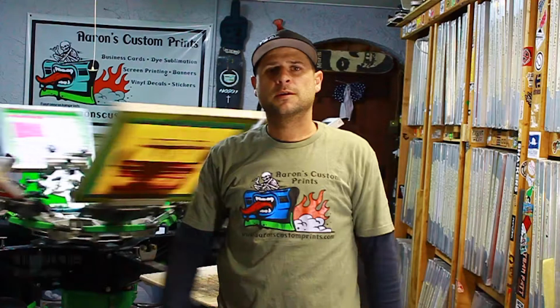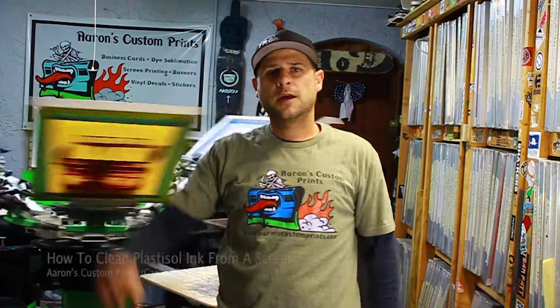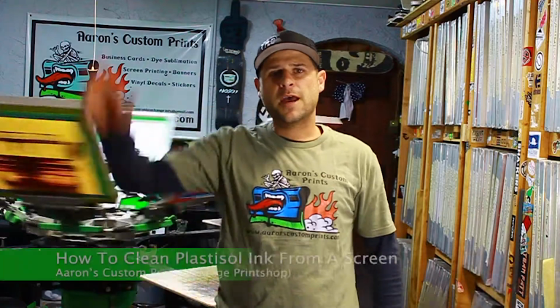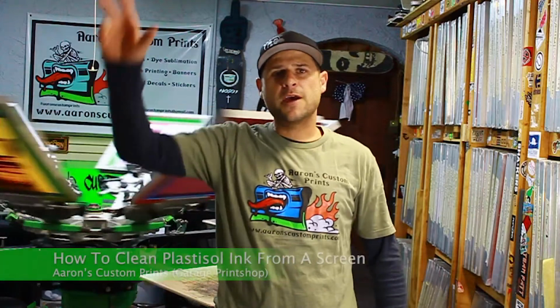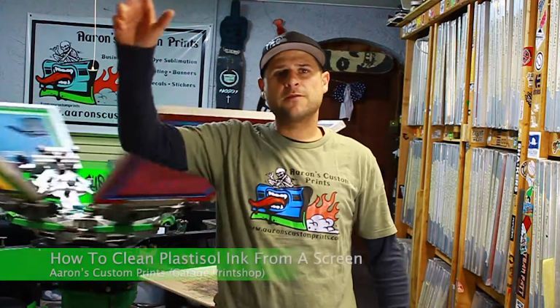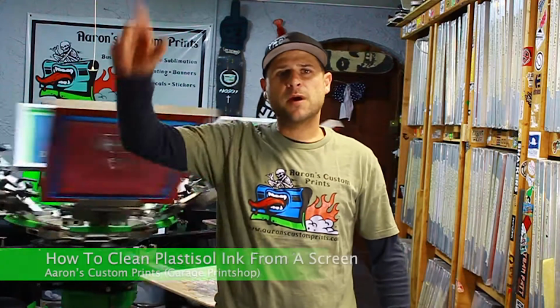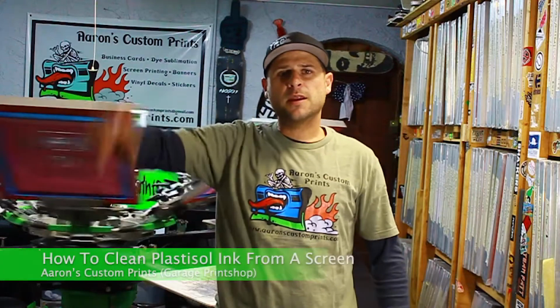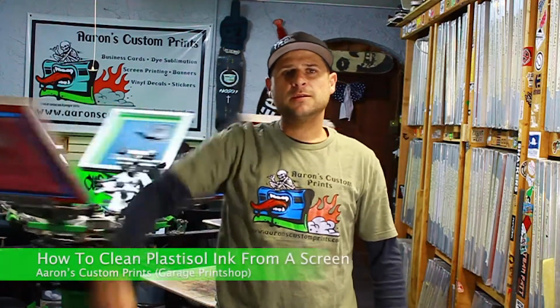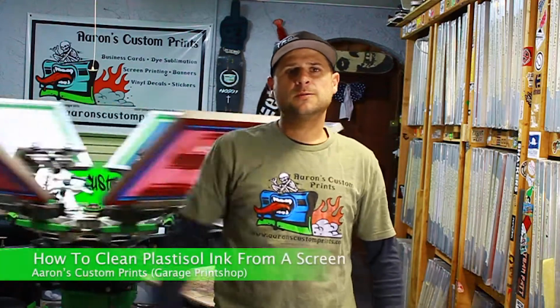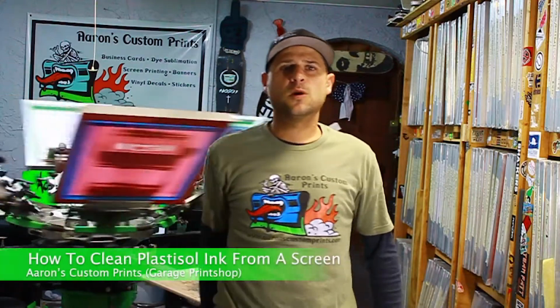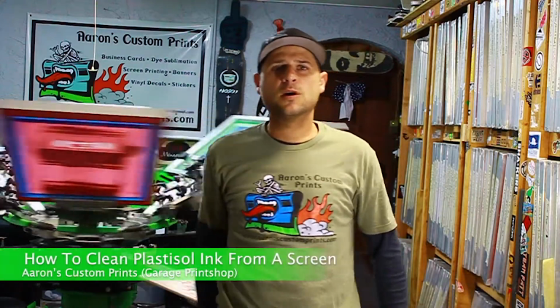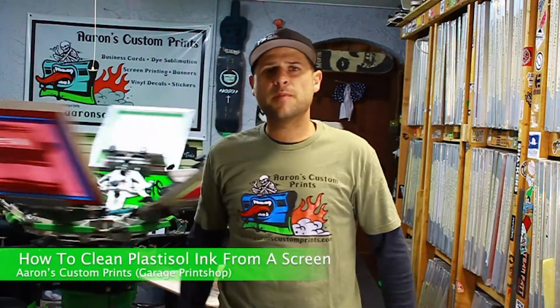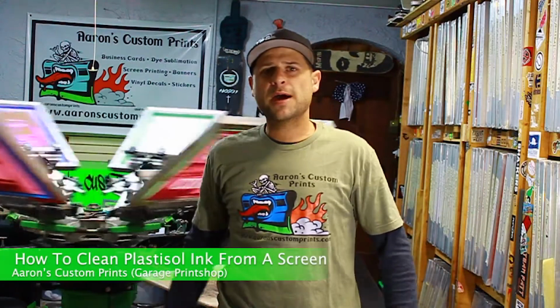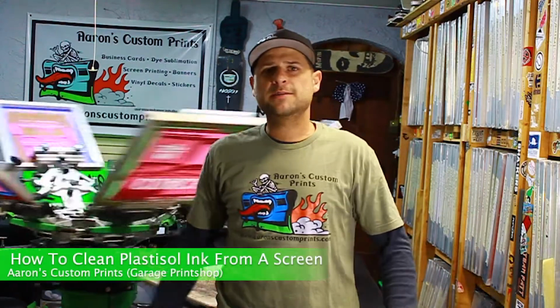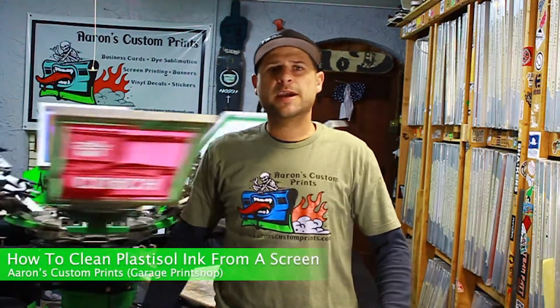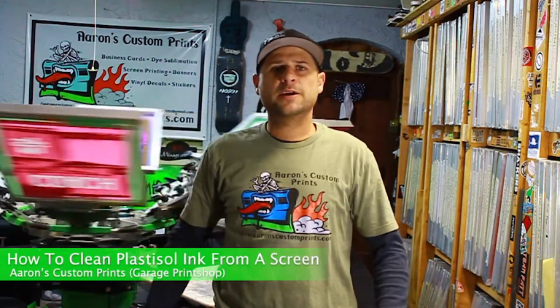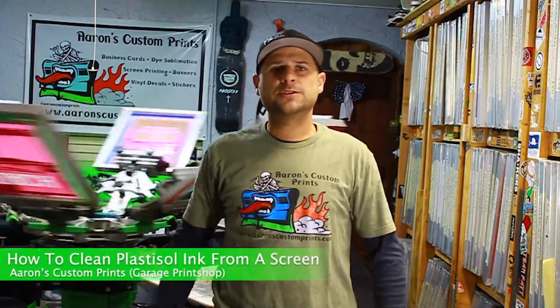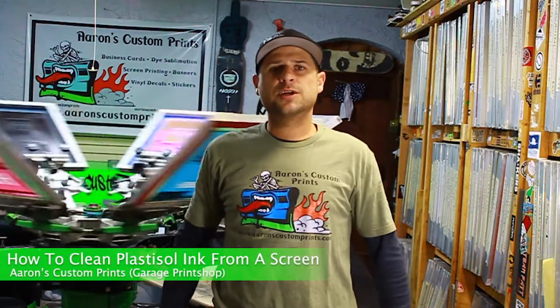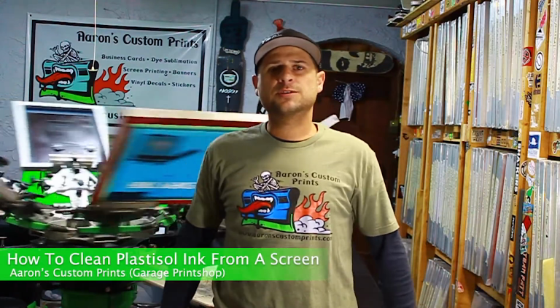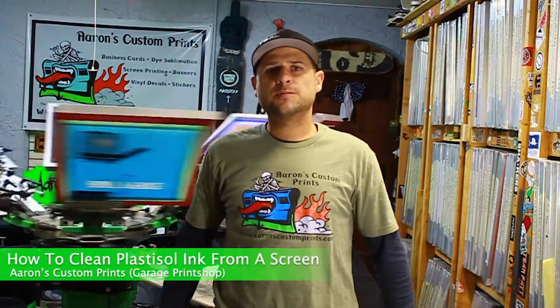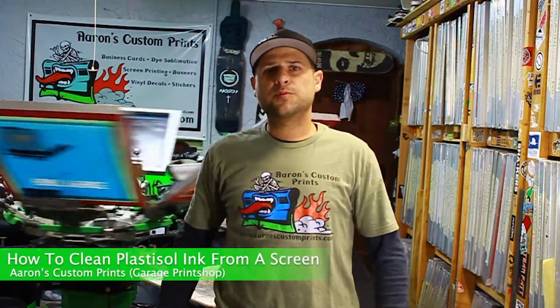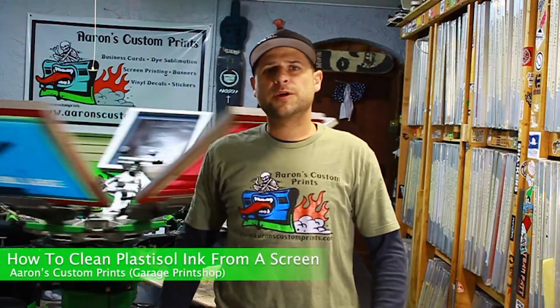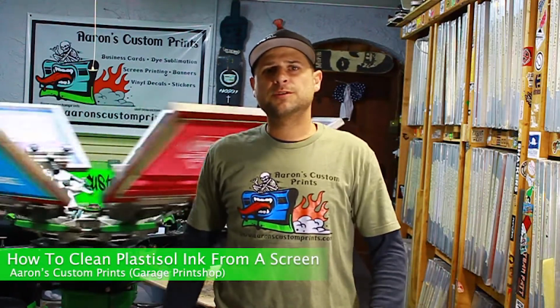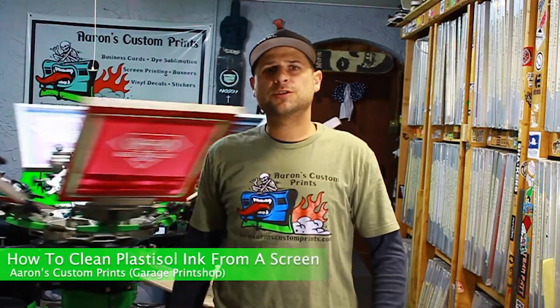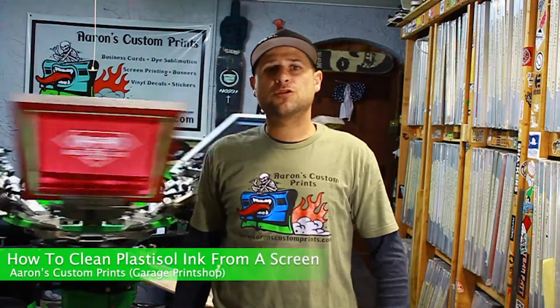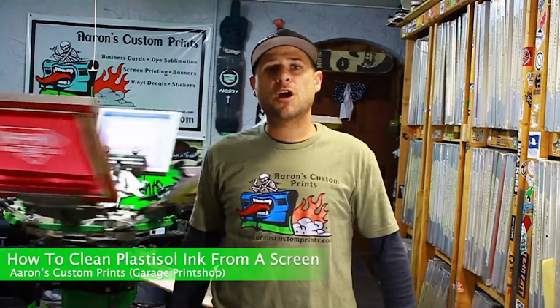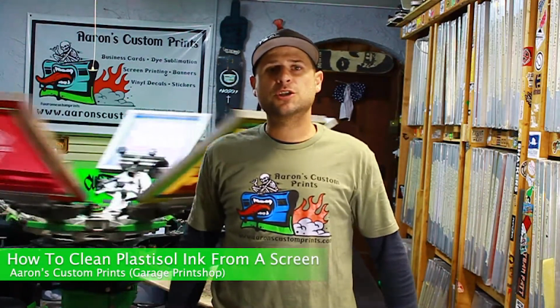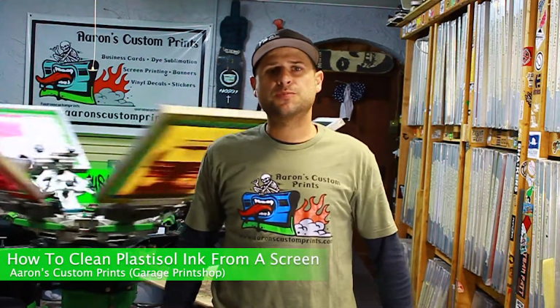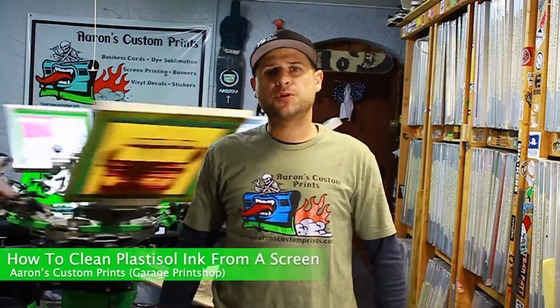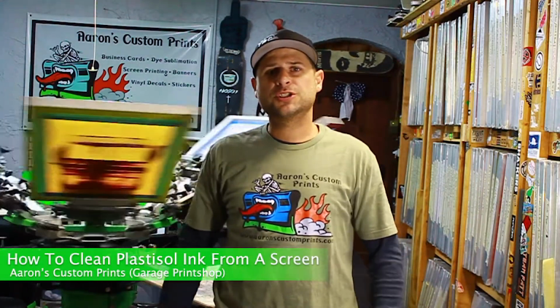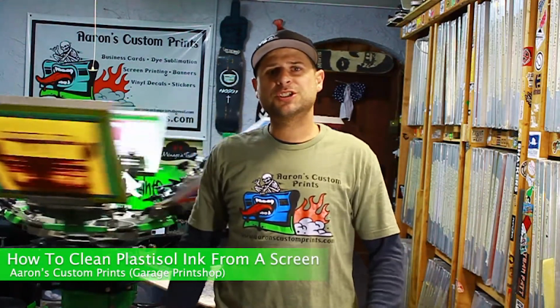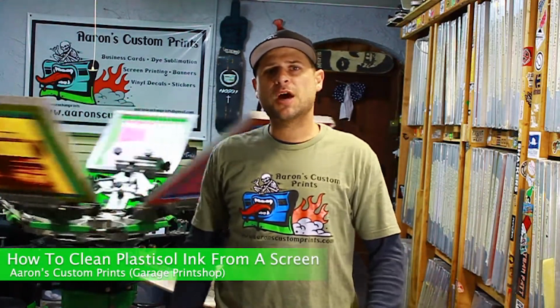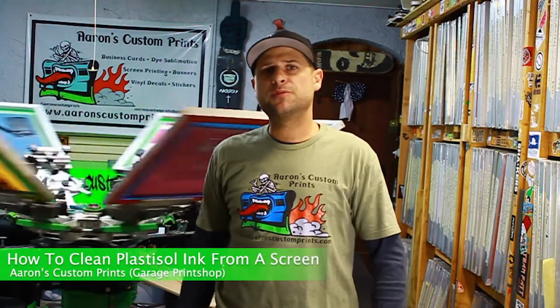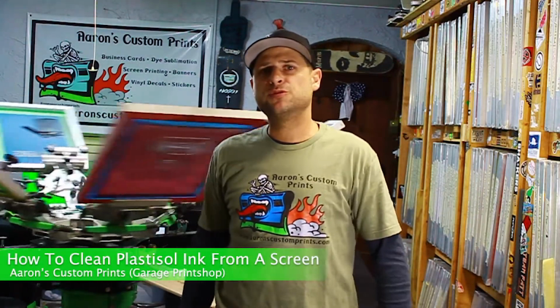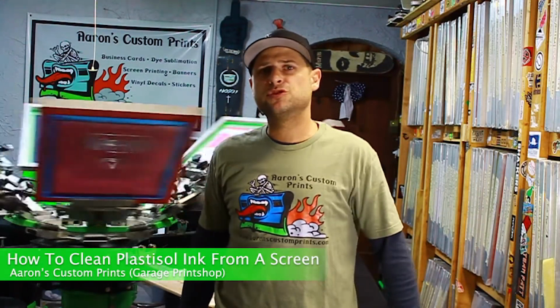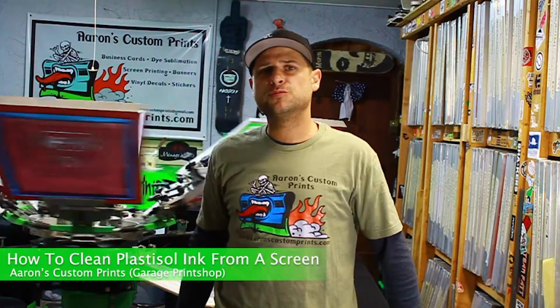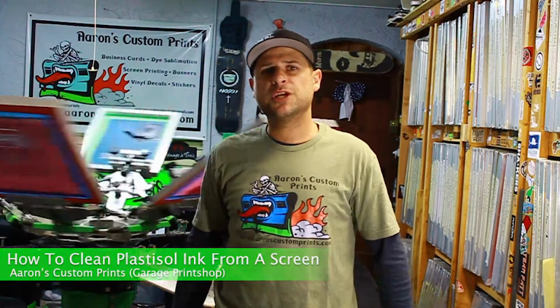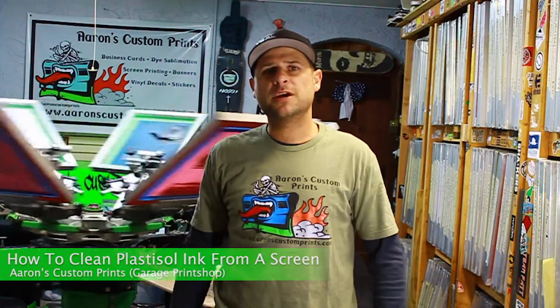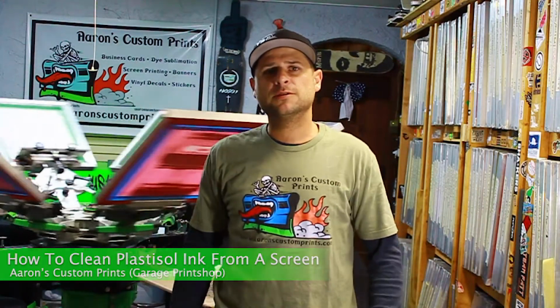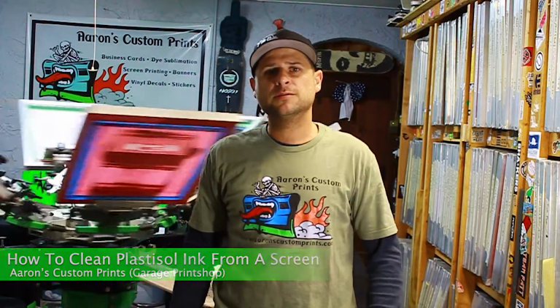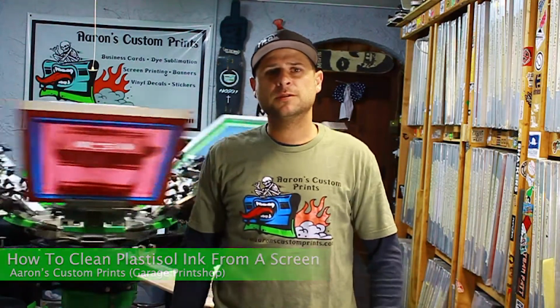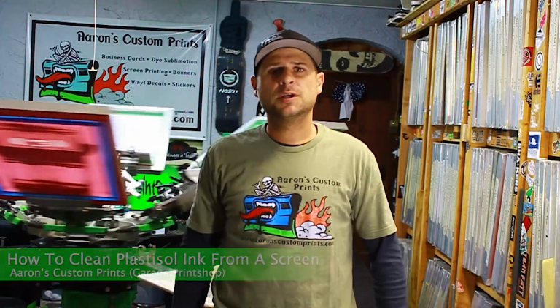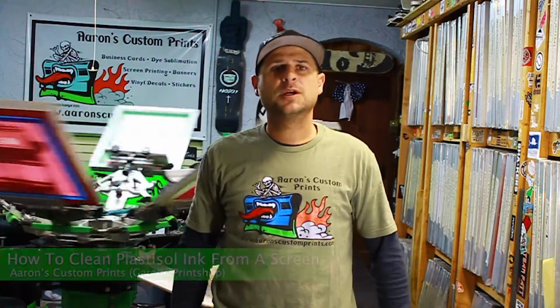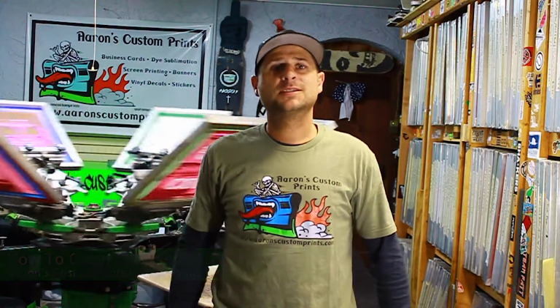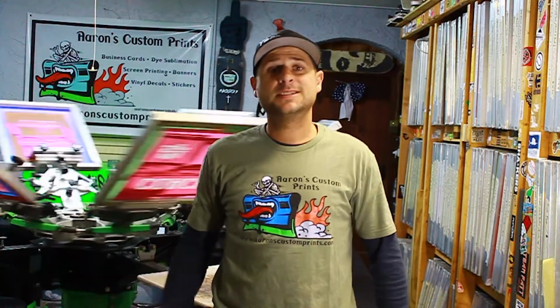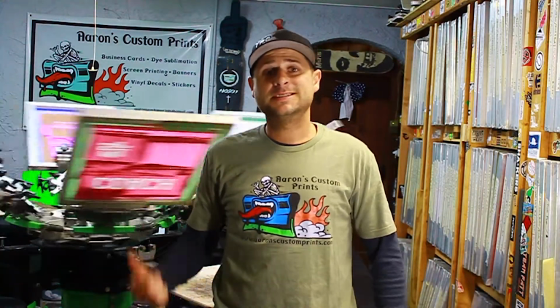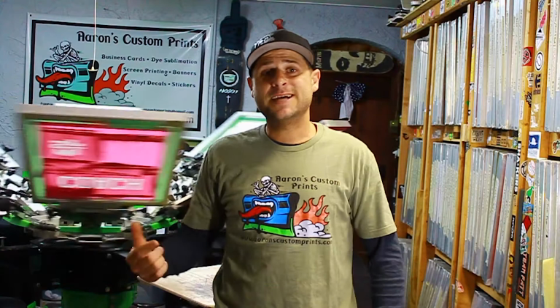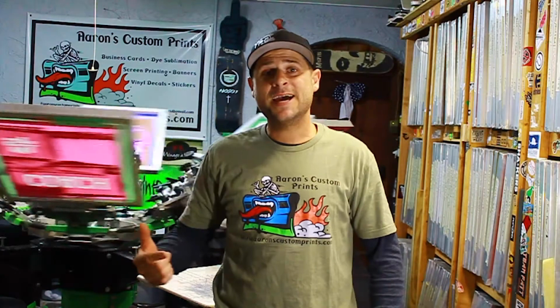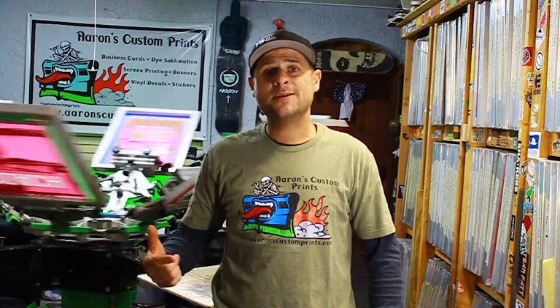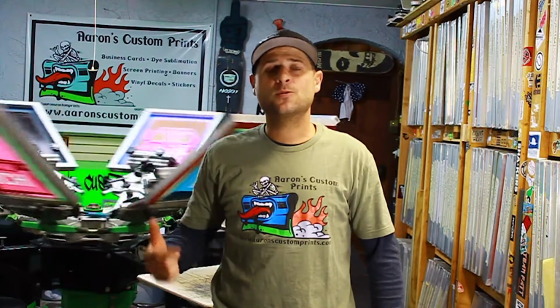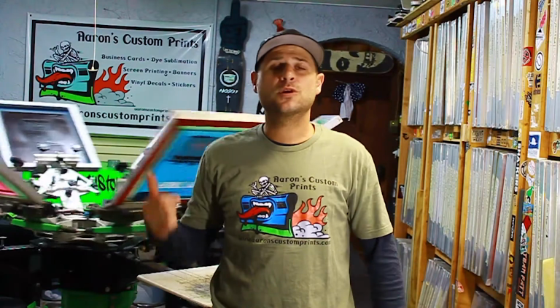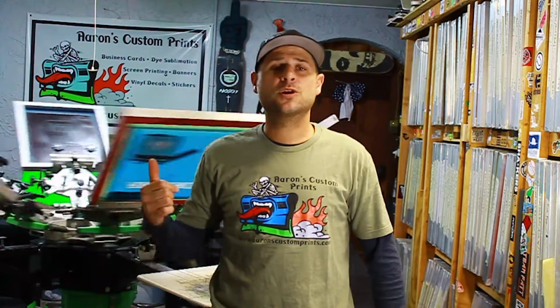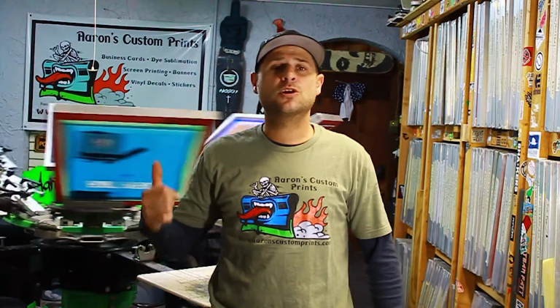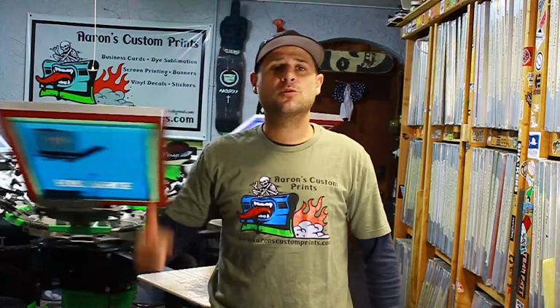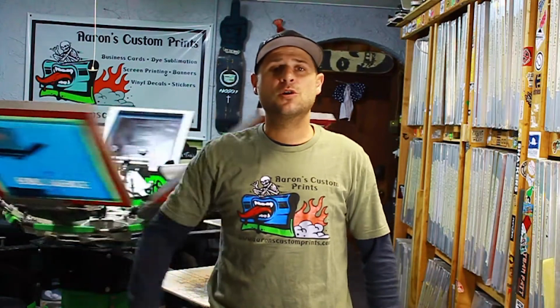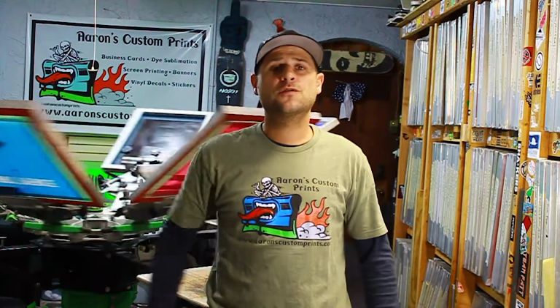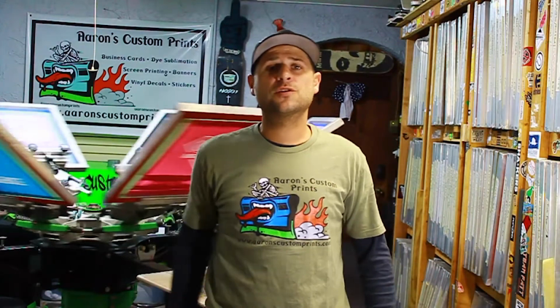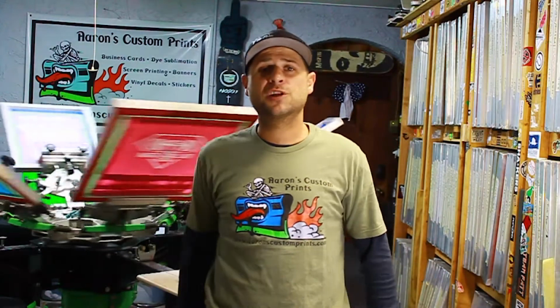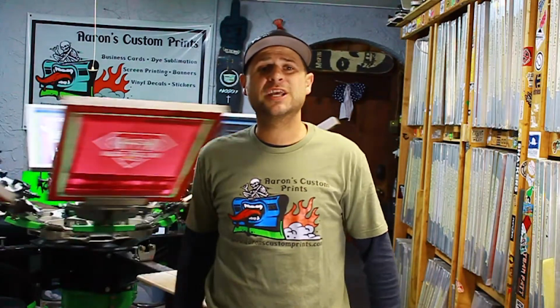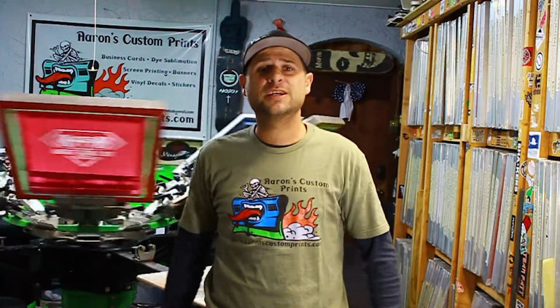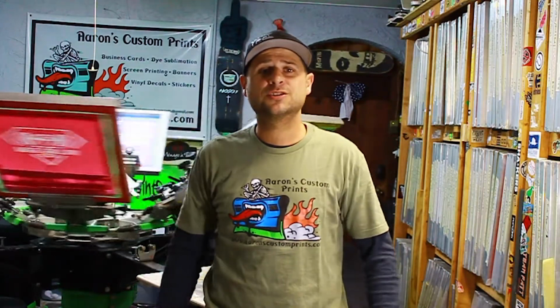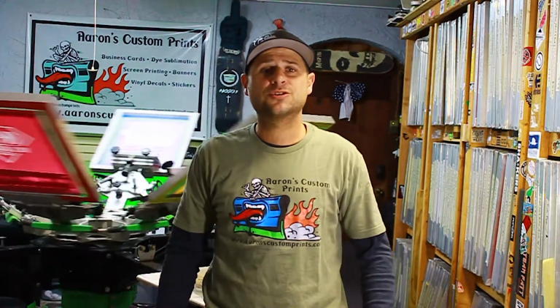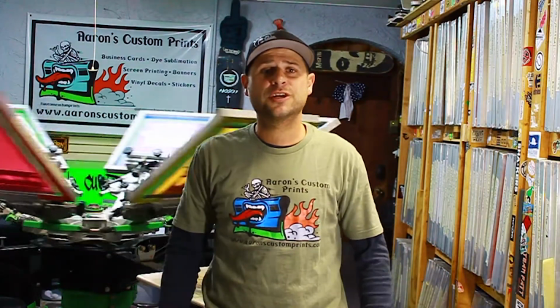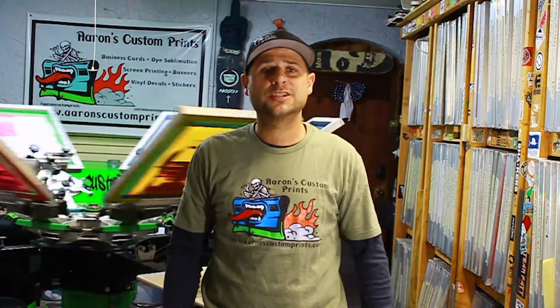Hey everybody, welcome back to Aaron's Custom Prints Garage Print Shop YouTube channel. Today we're going to go over cleaning screens.